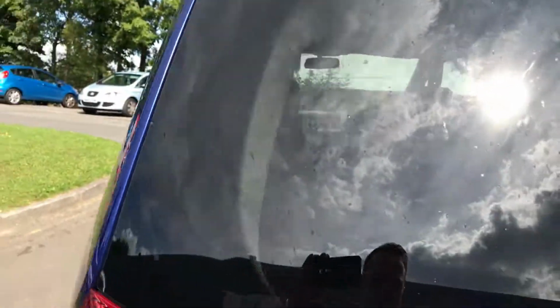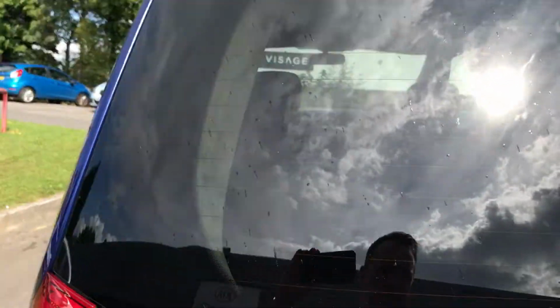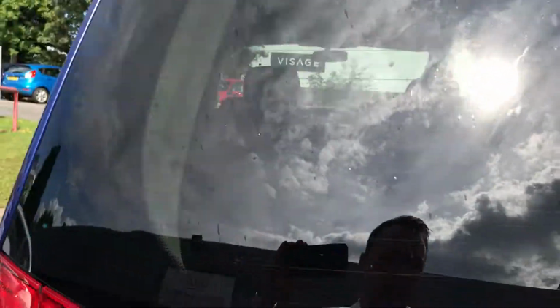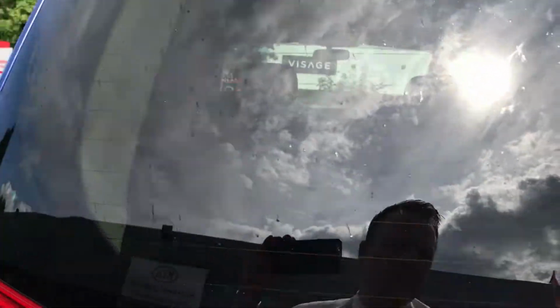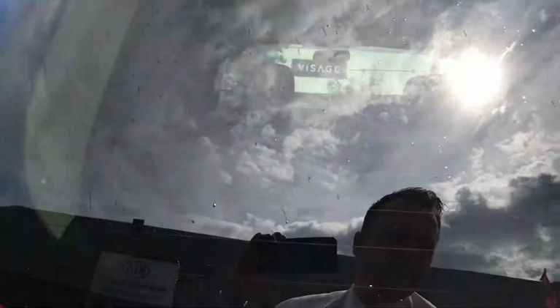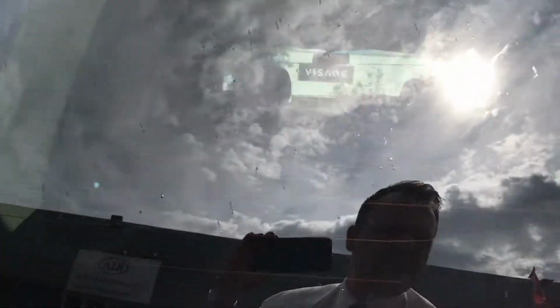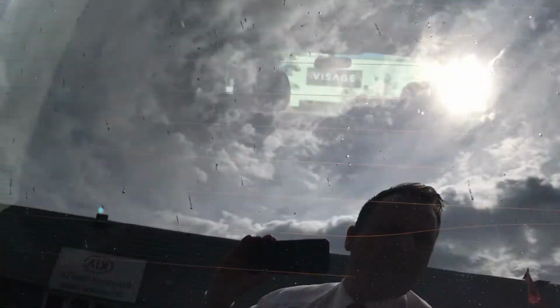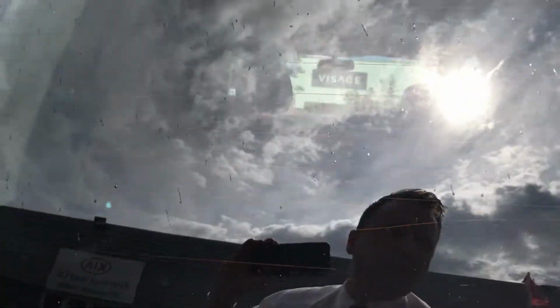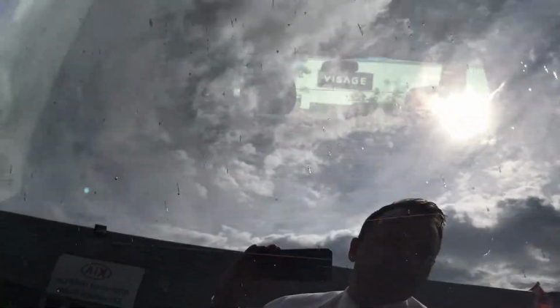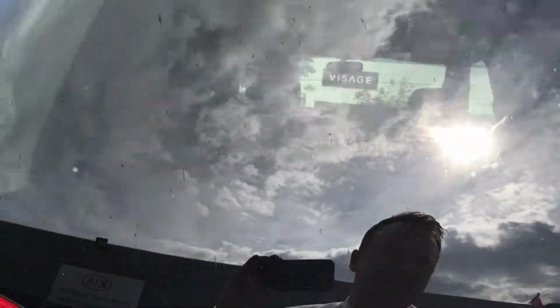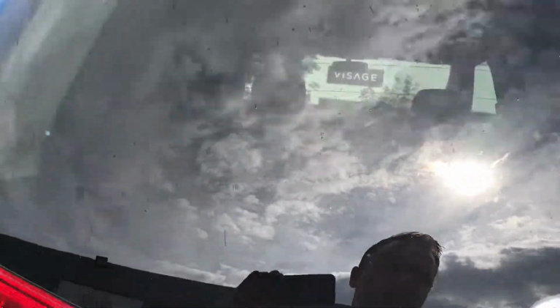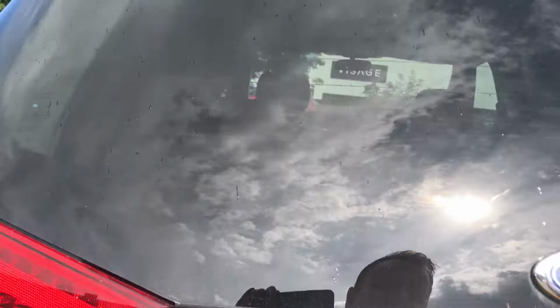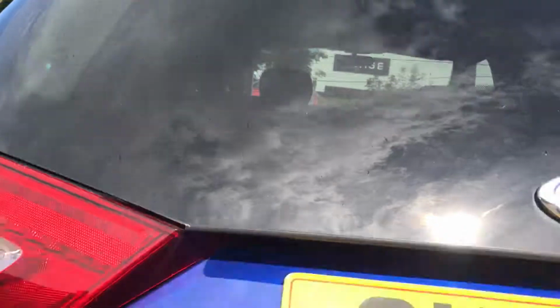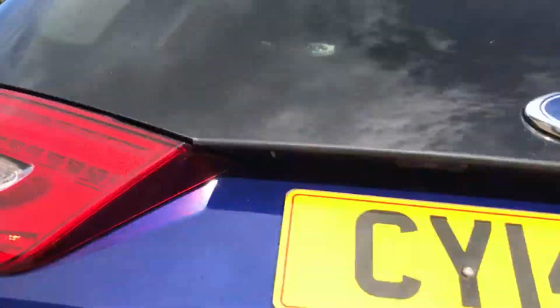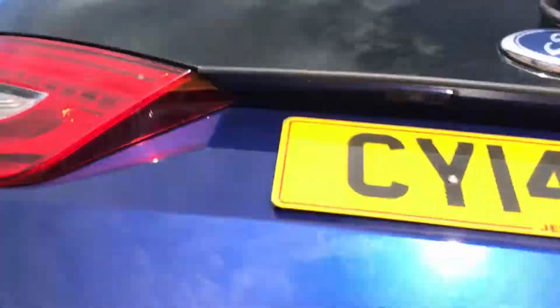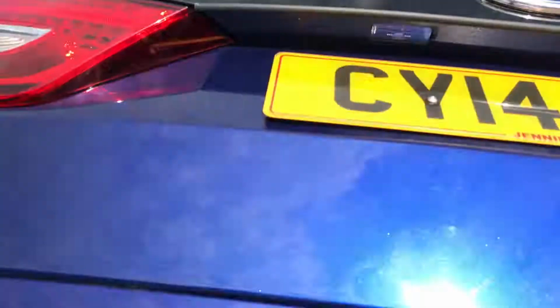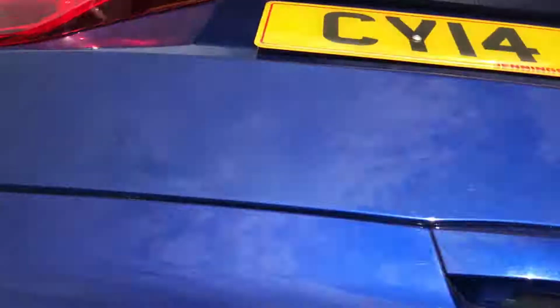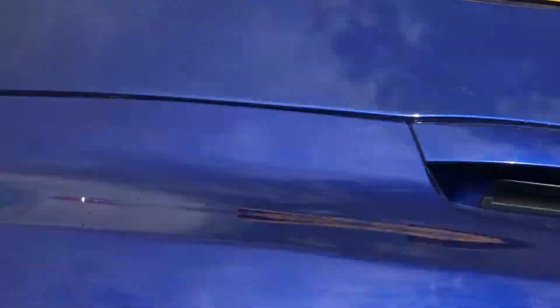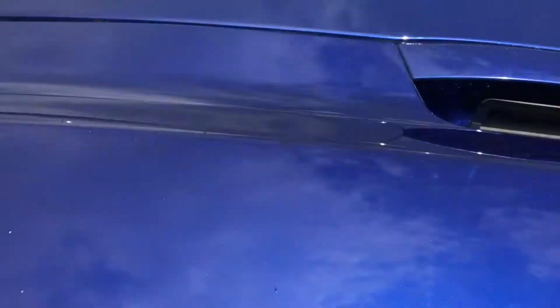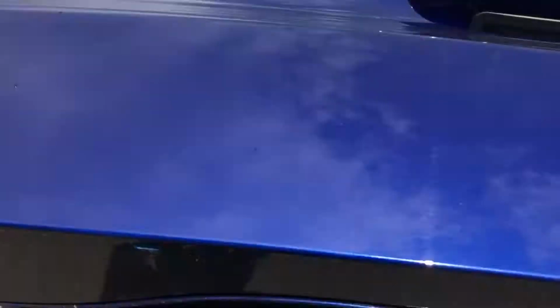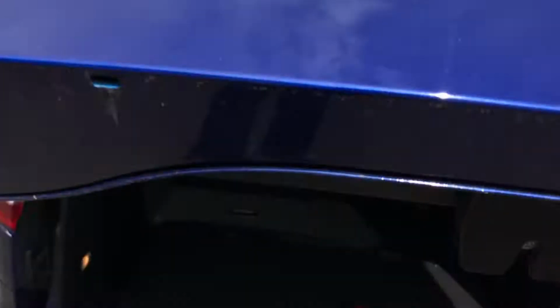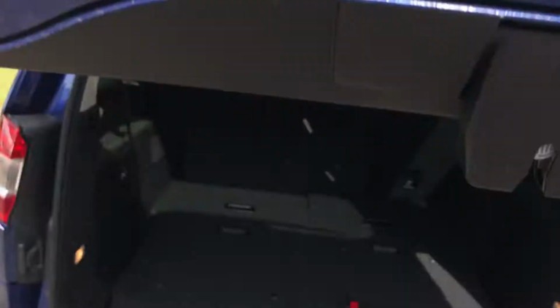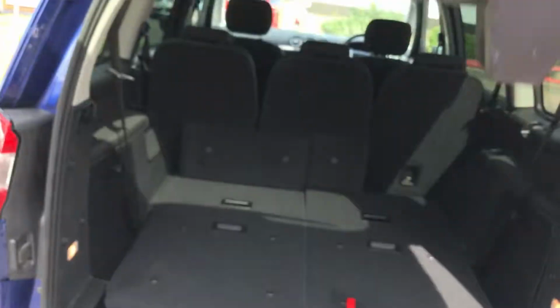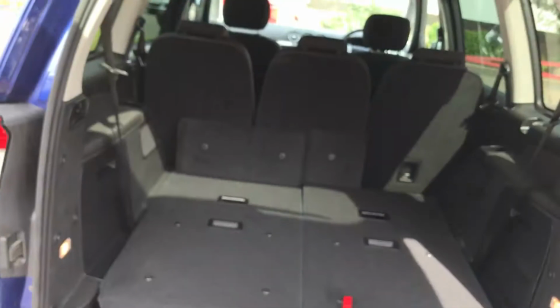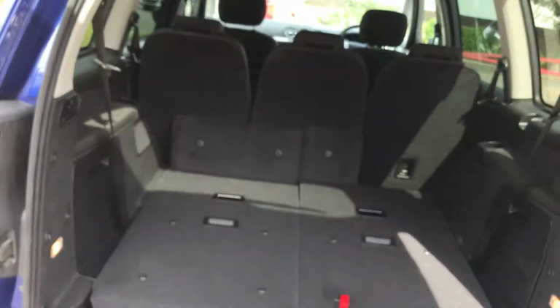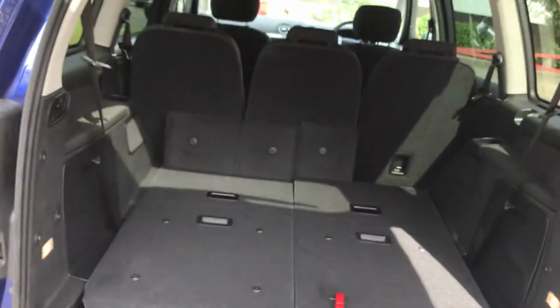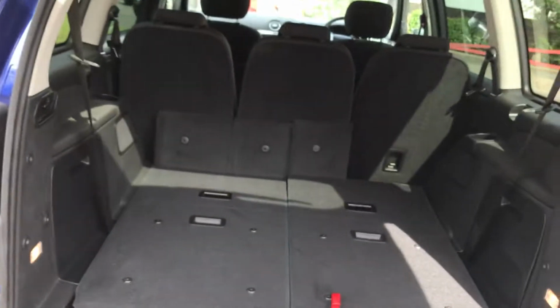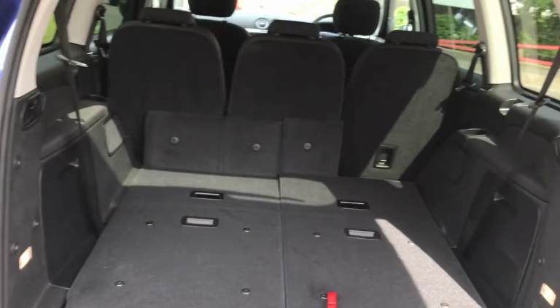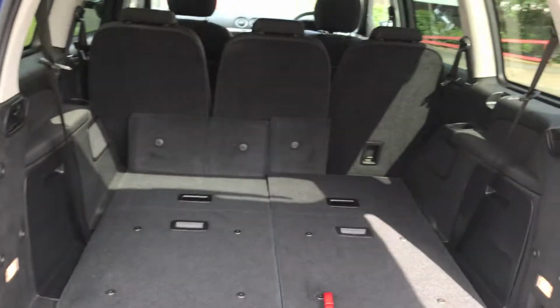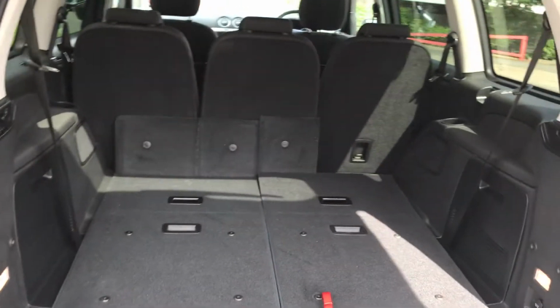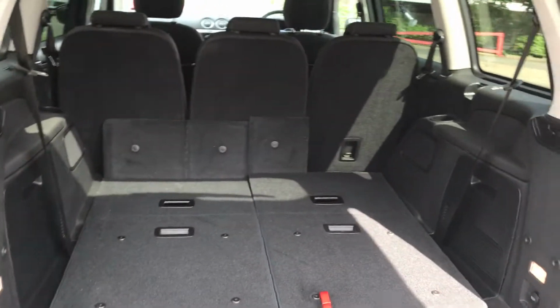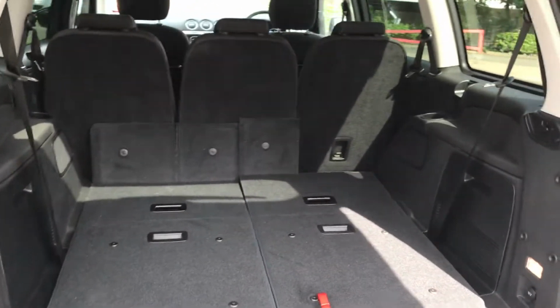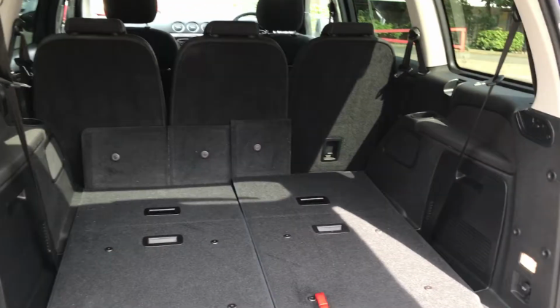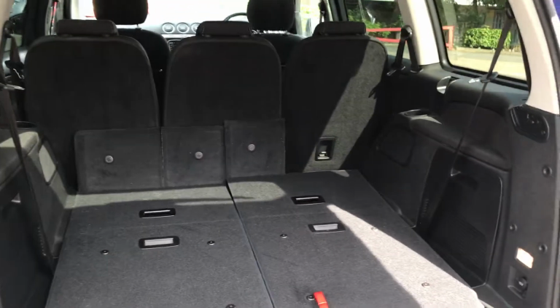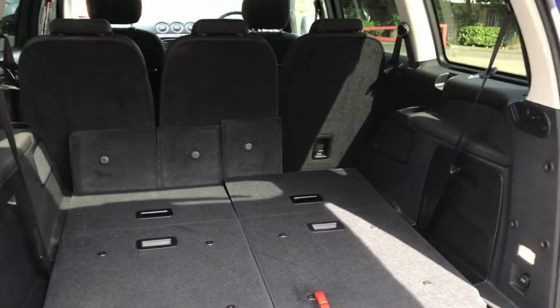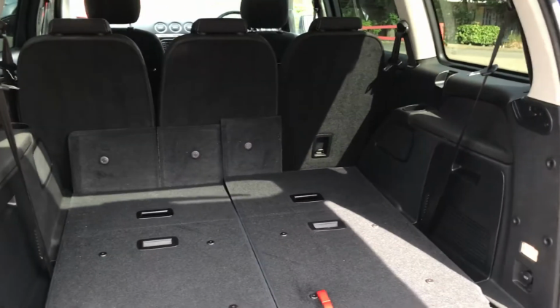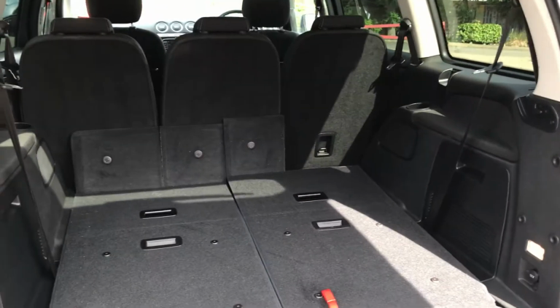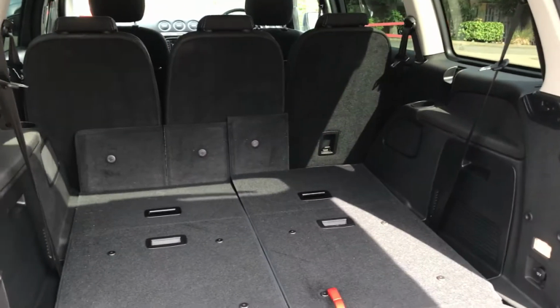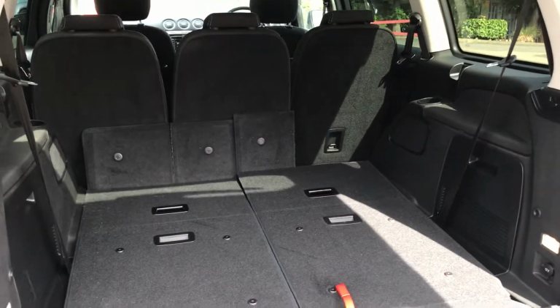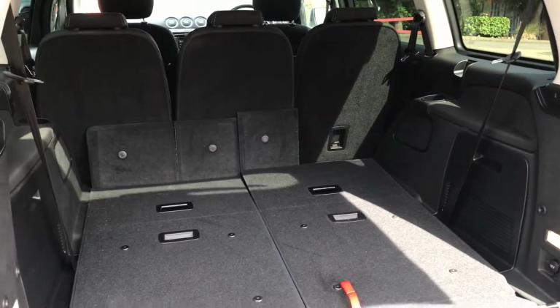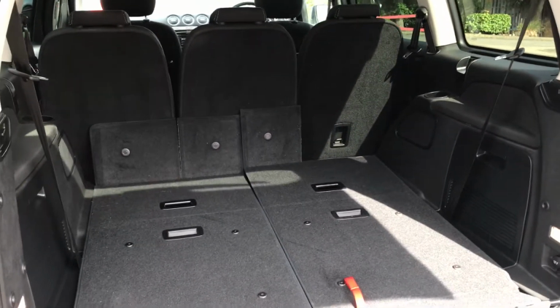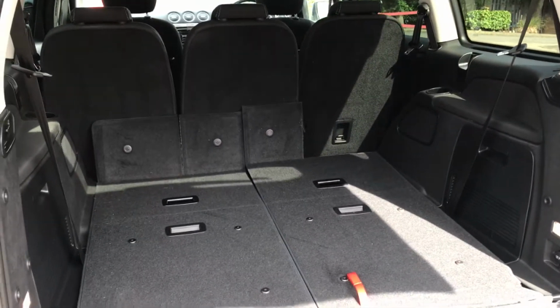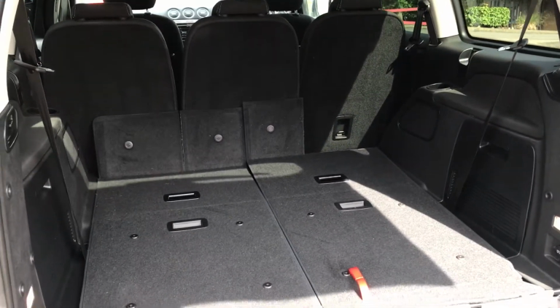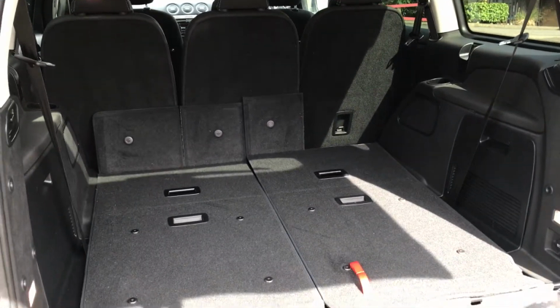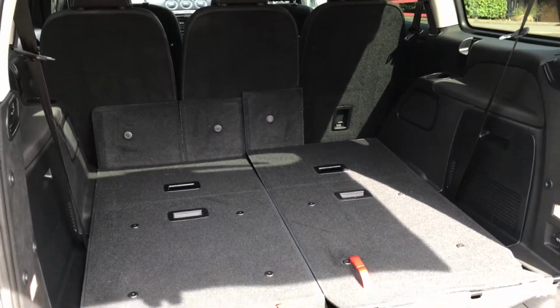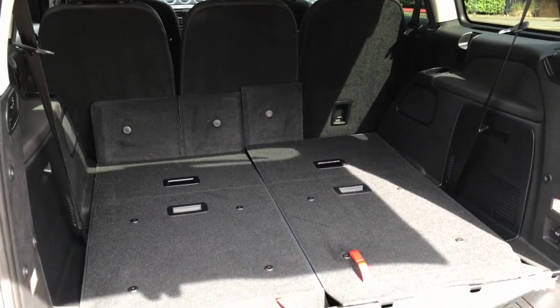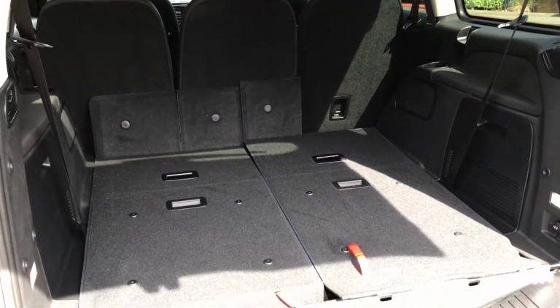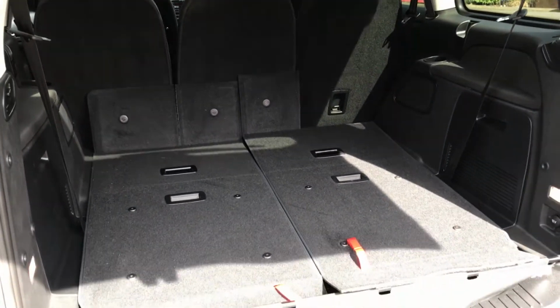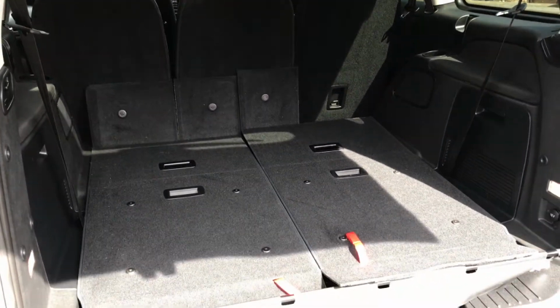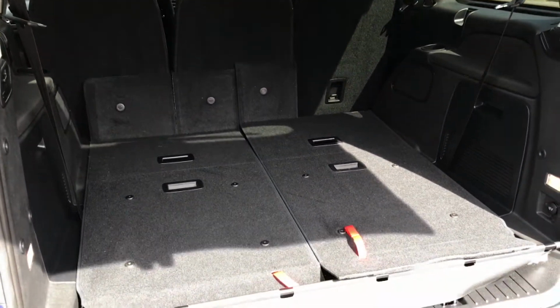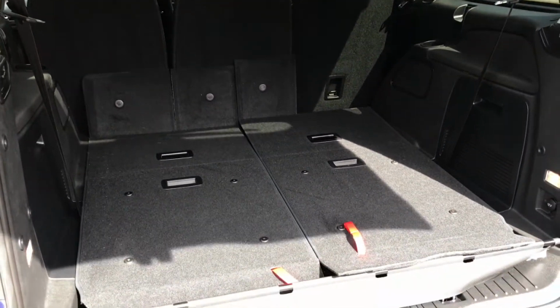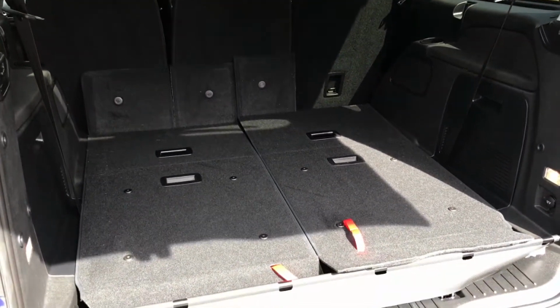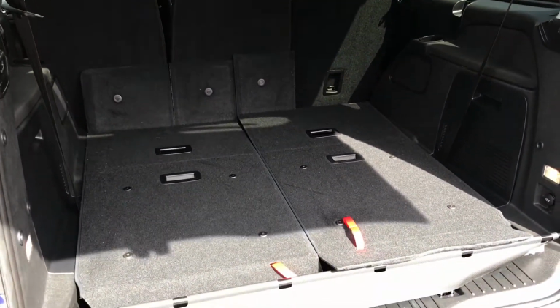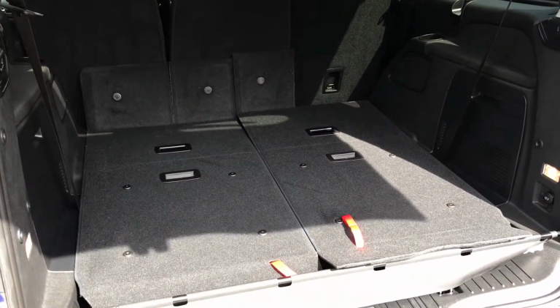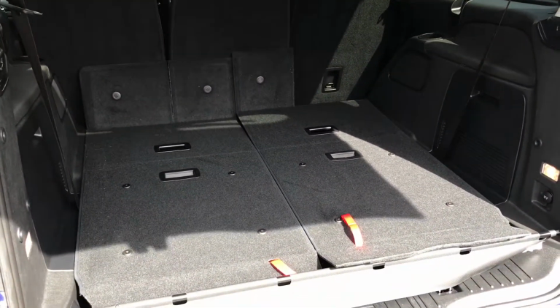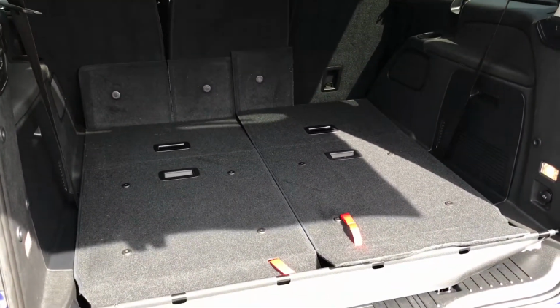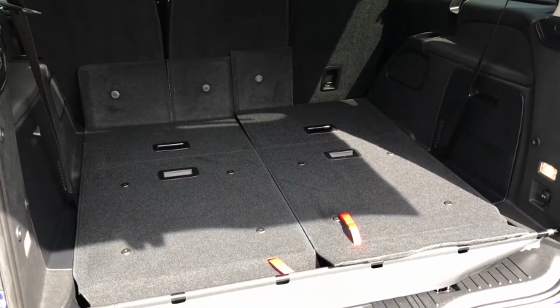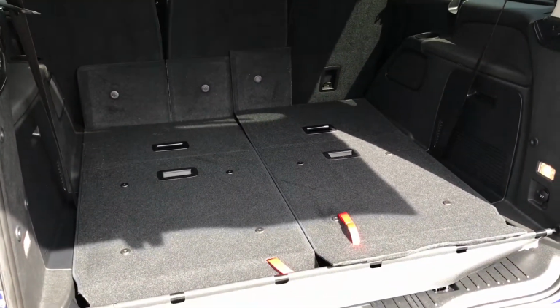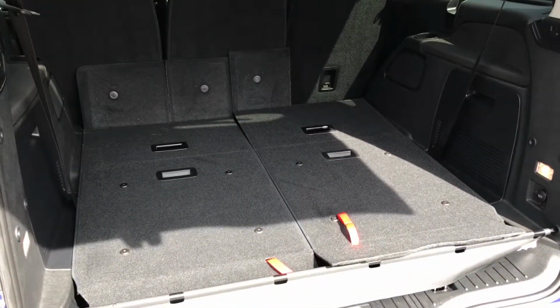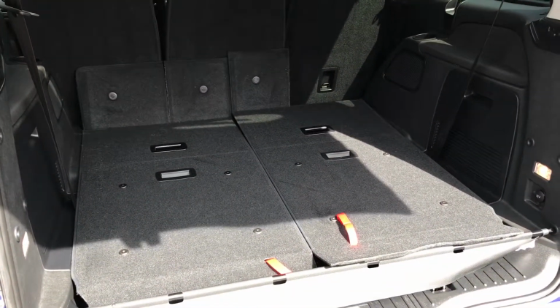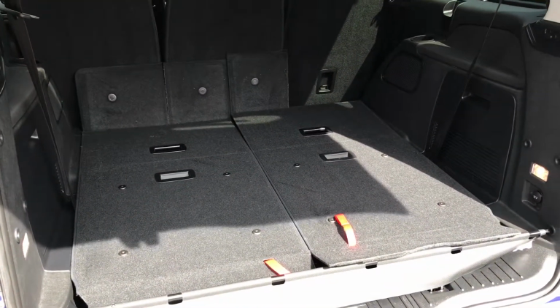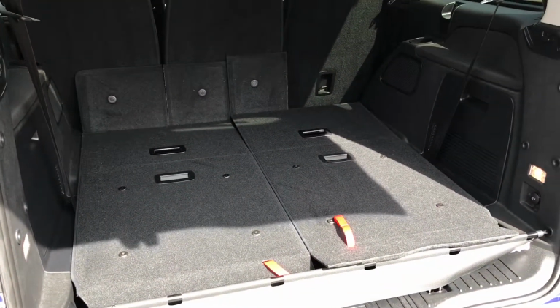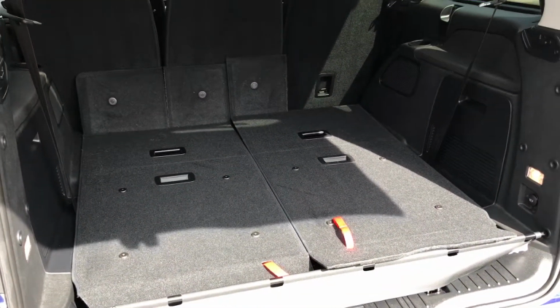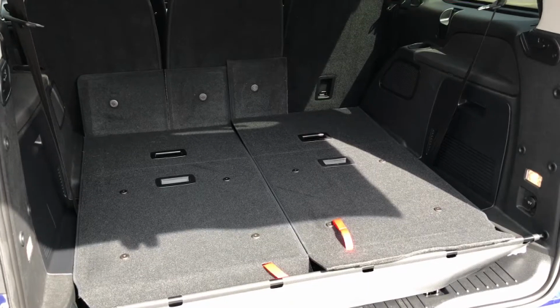And in the back, with the second set of seats down, as you can see, there's a ginormous boot.